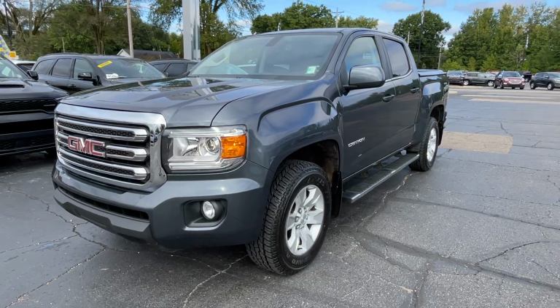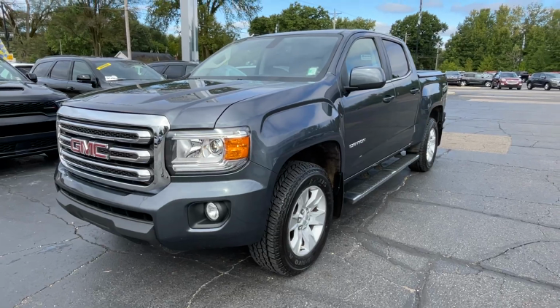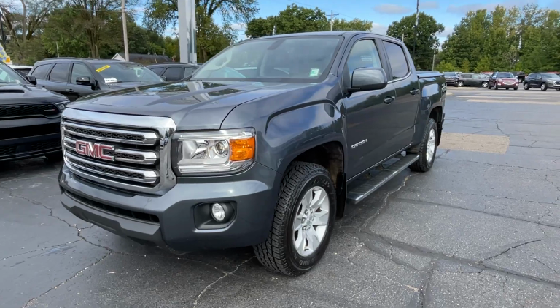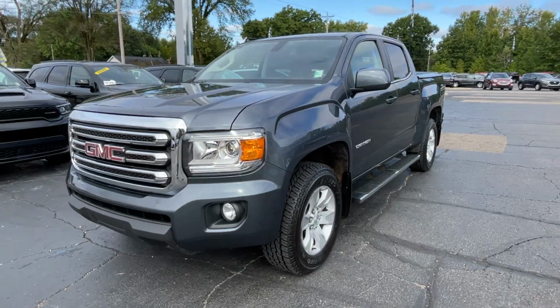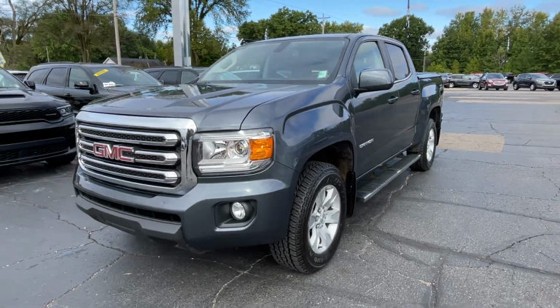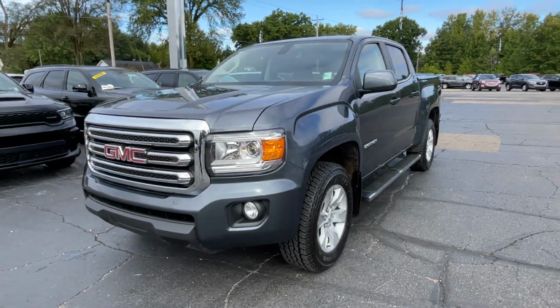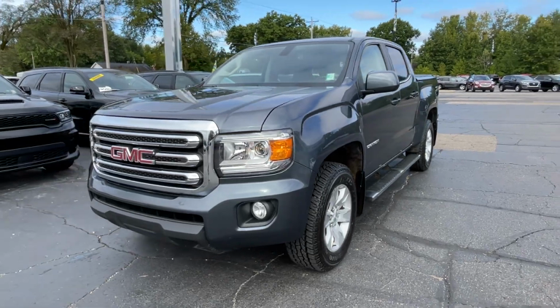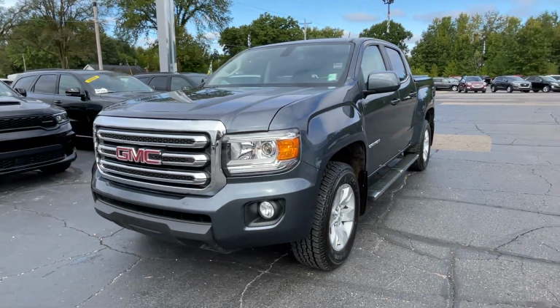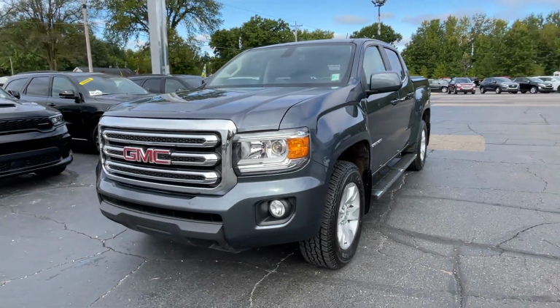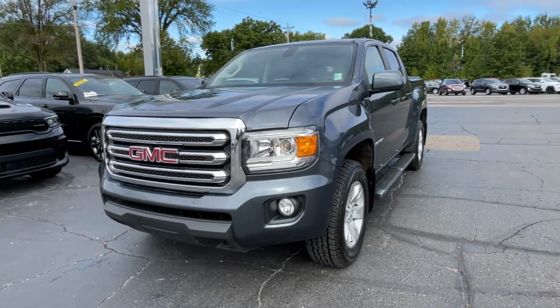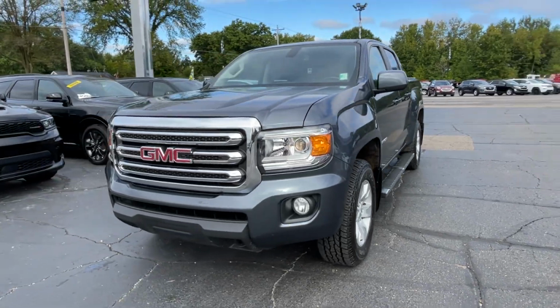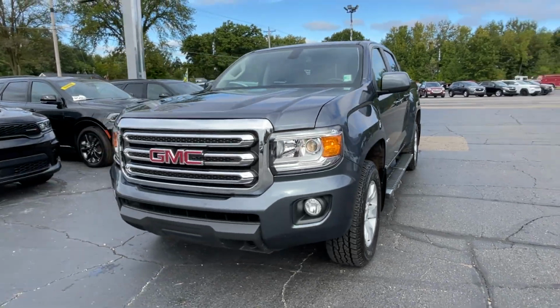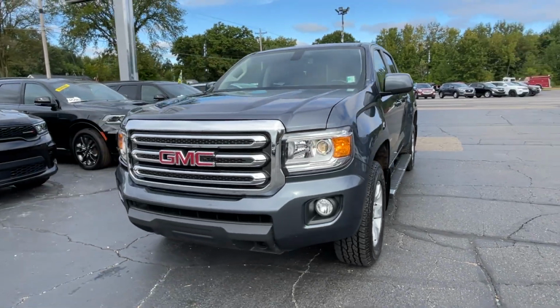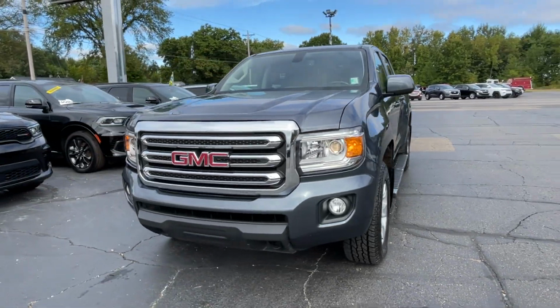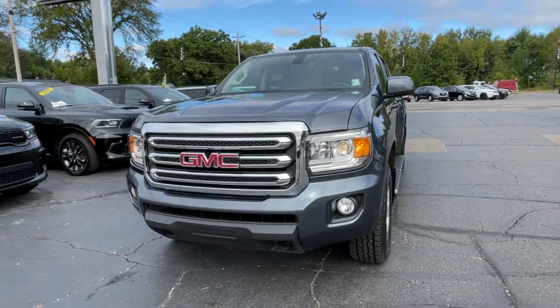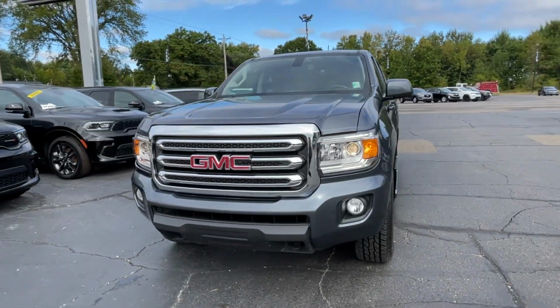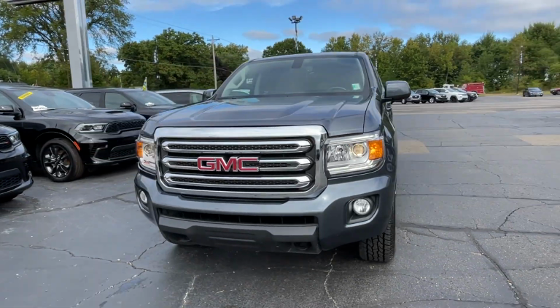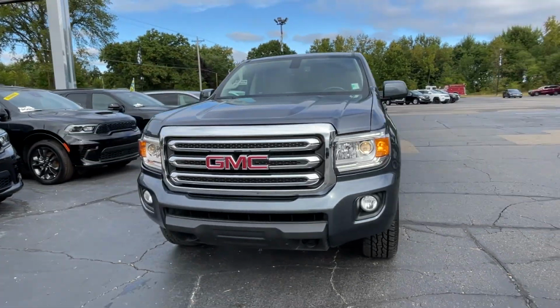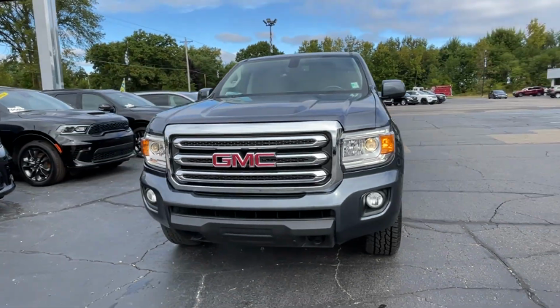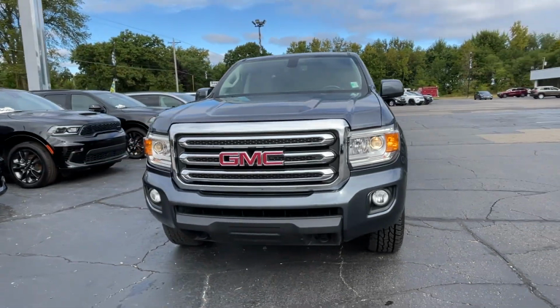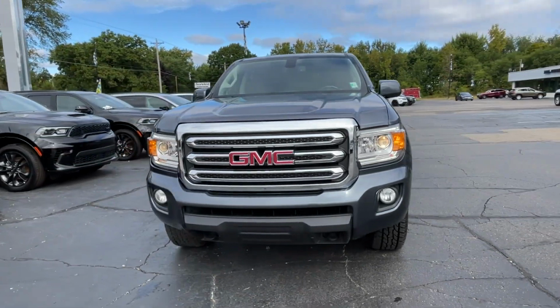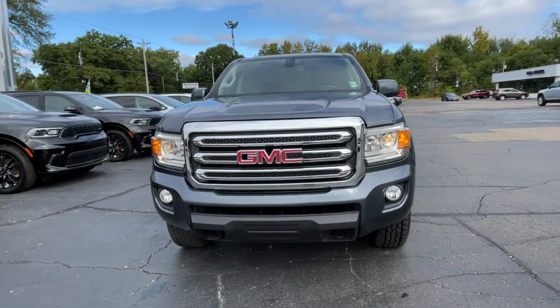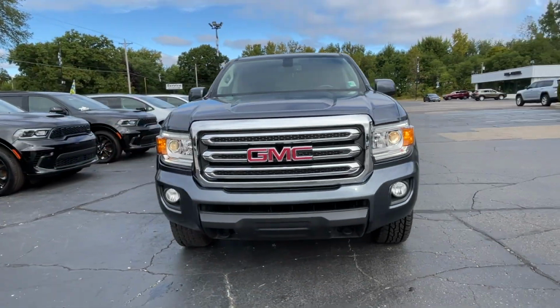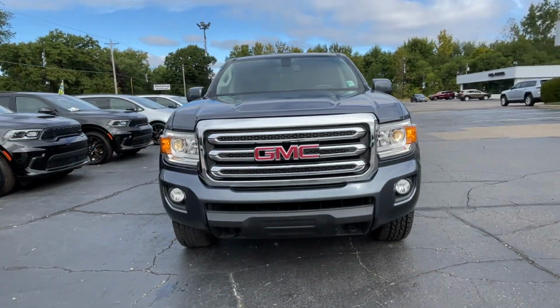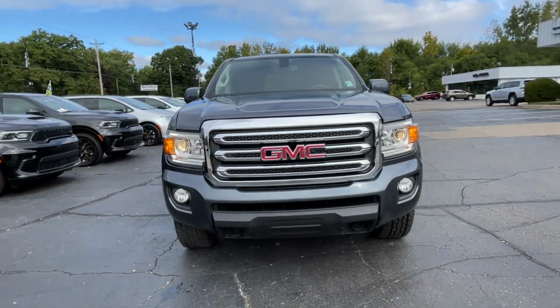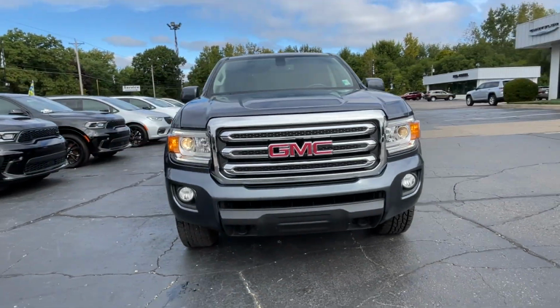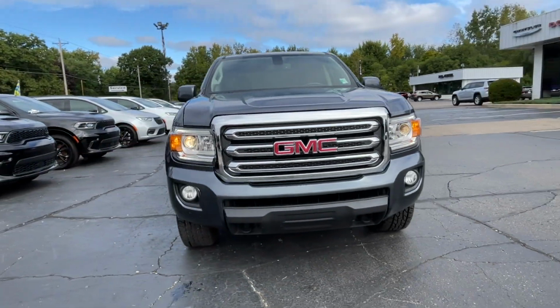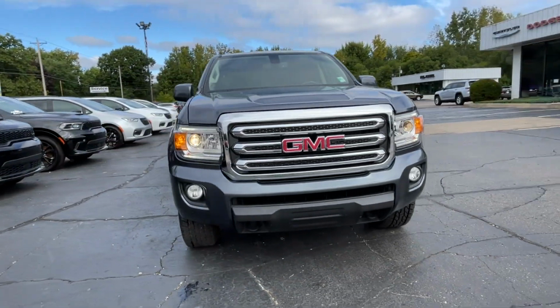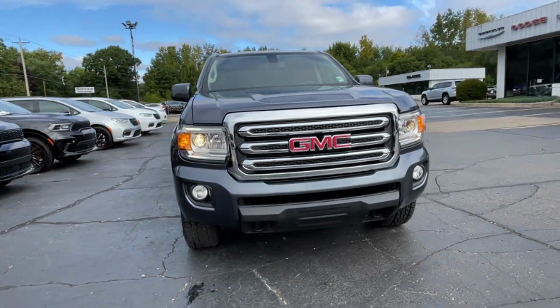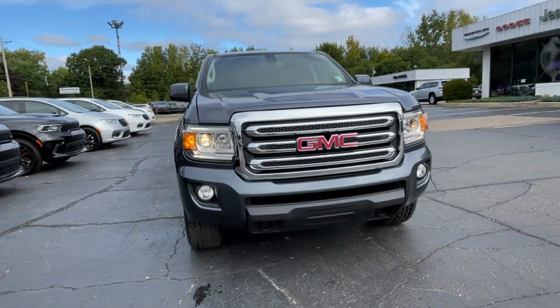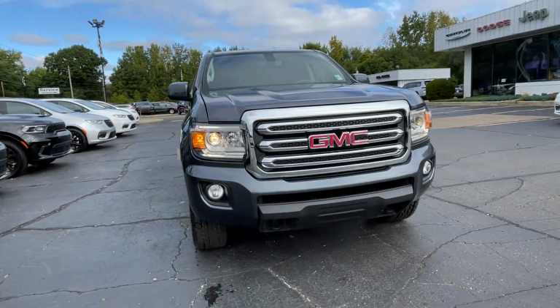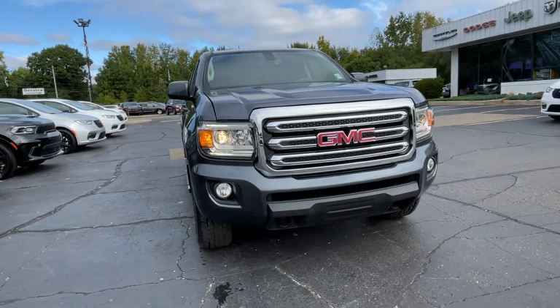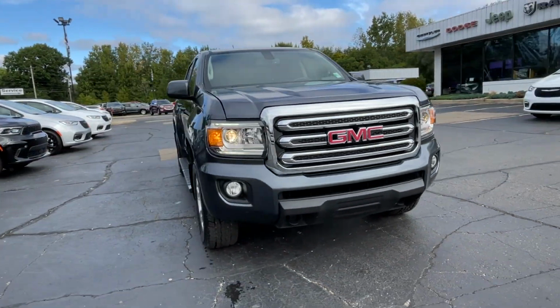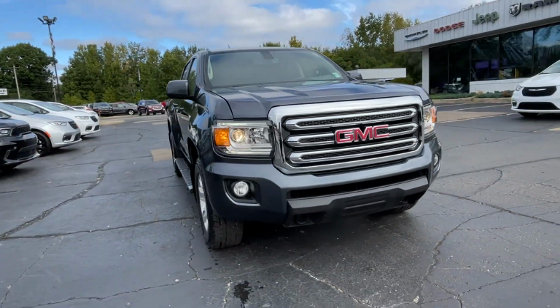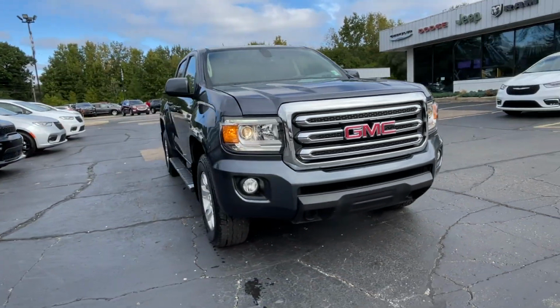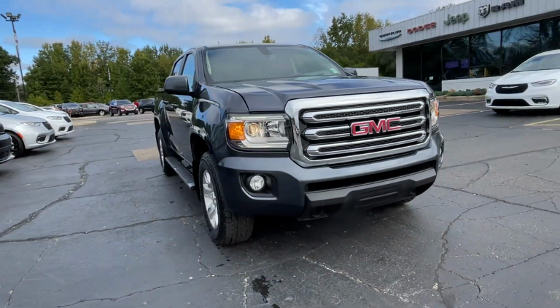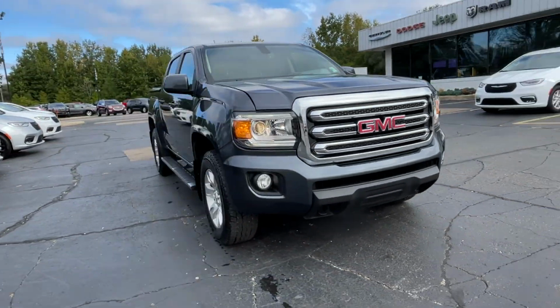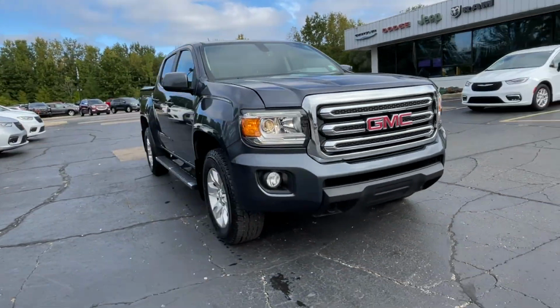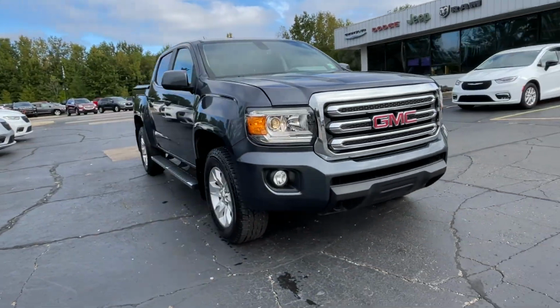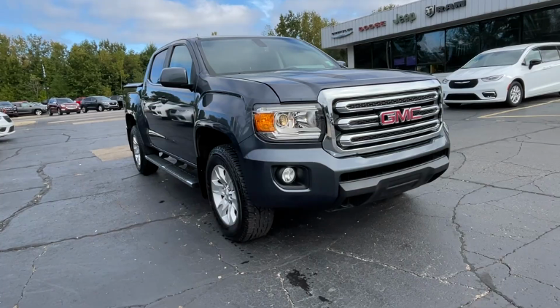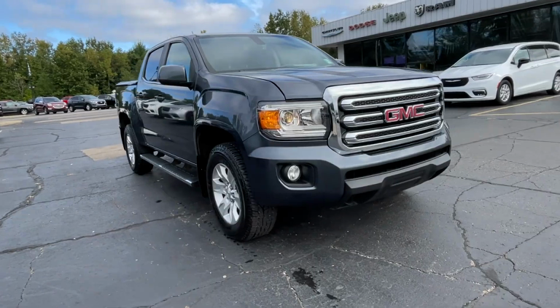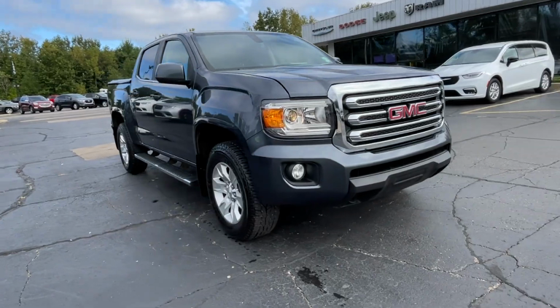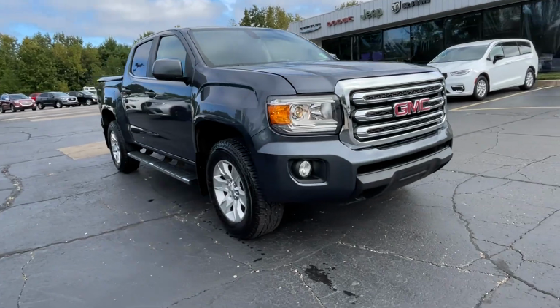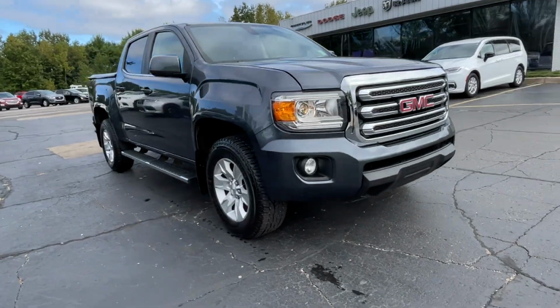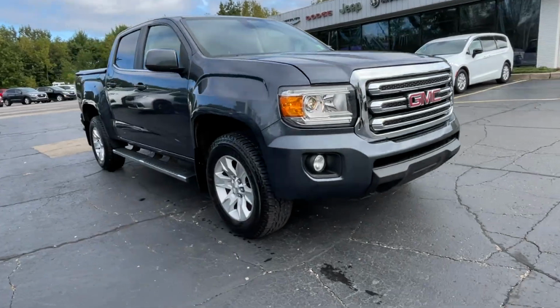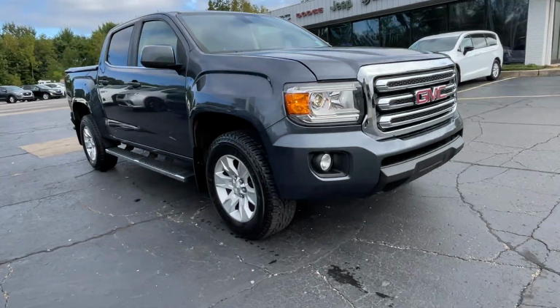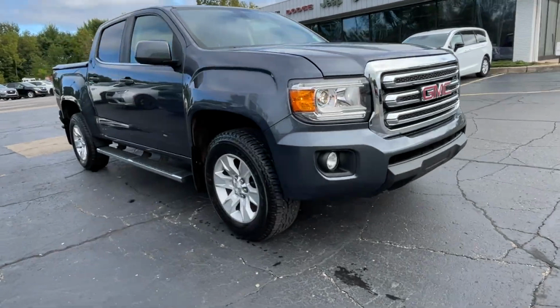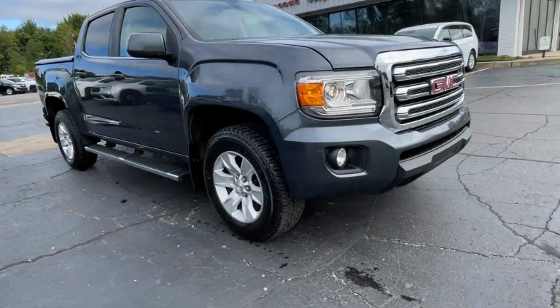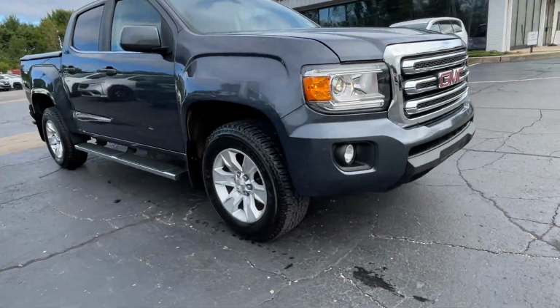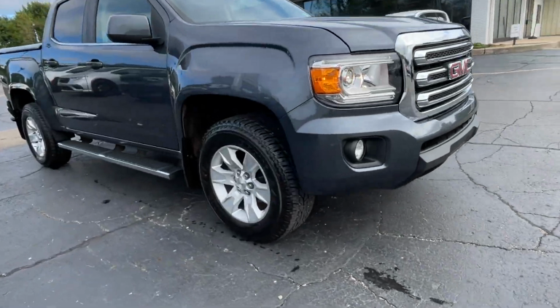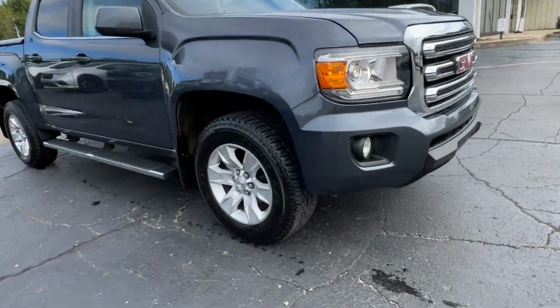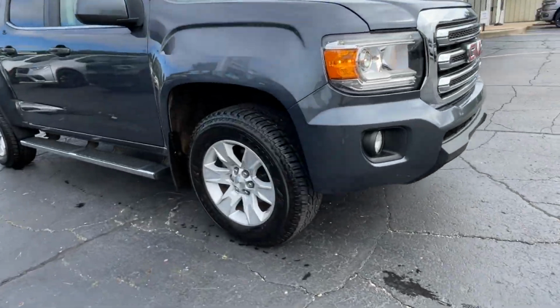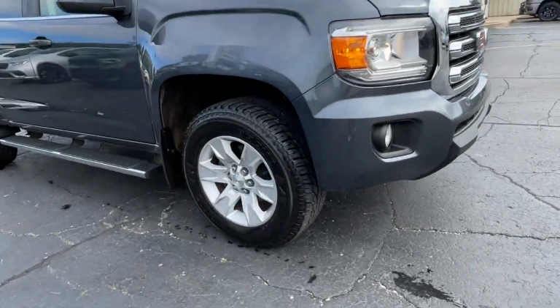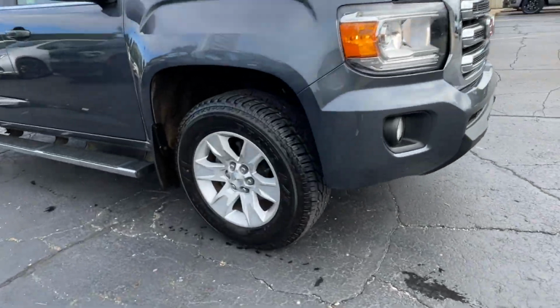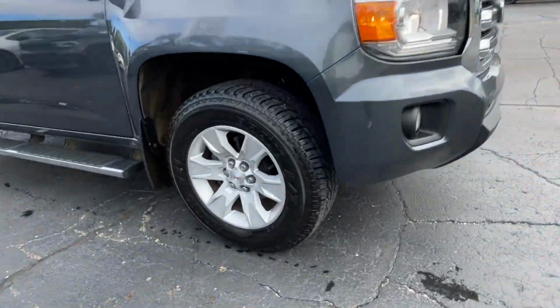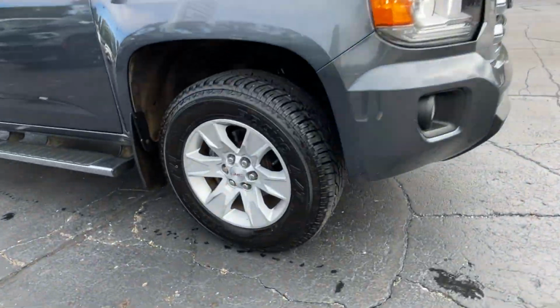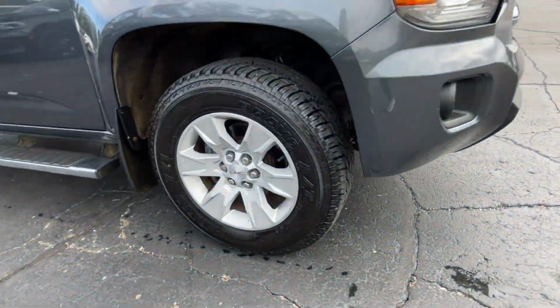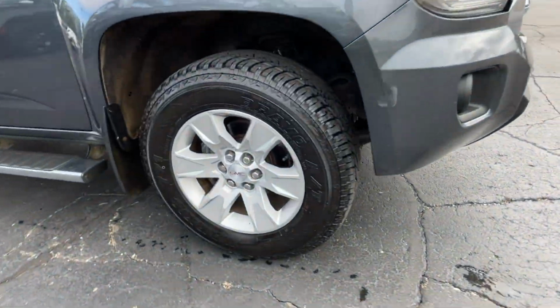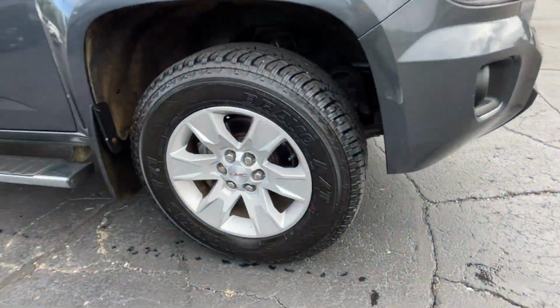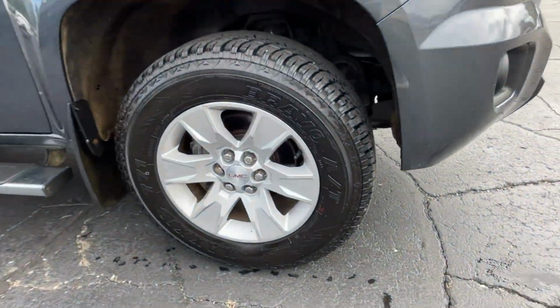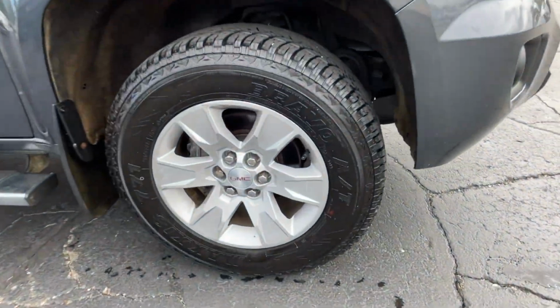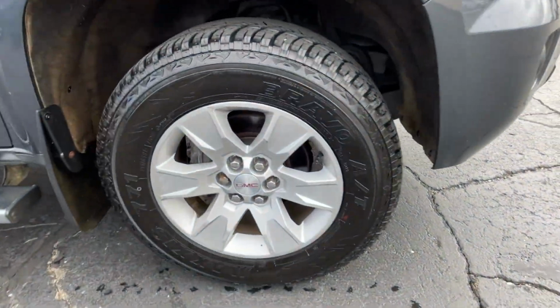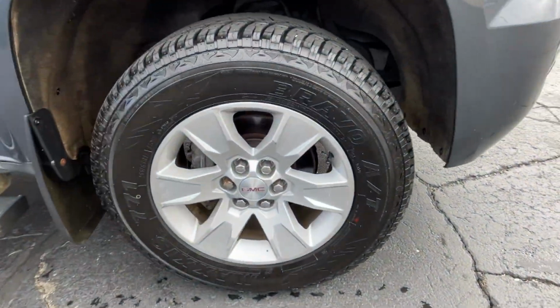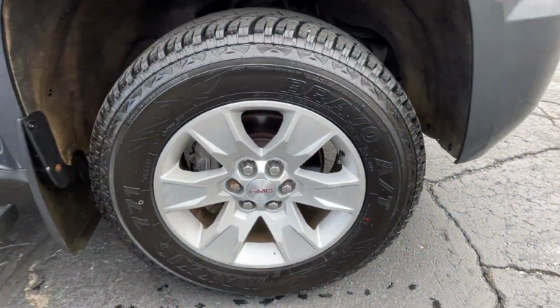2017 GMC Canyon. This pickup truck offers two full rows of seating for premium comfort.